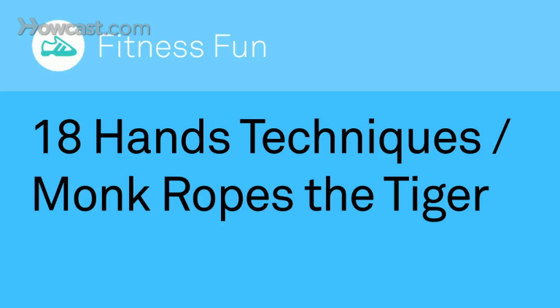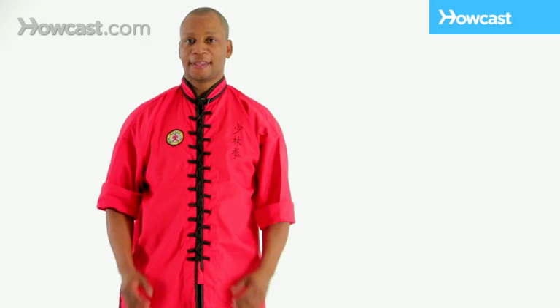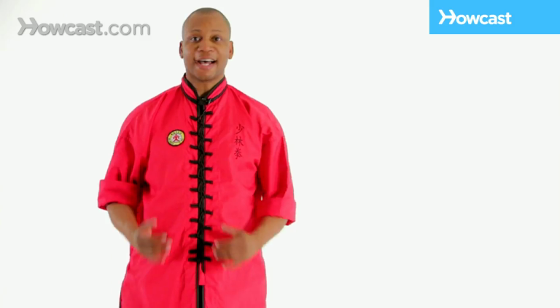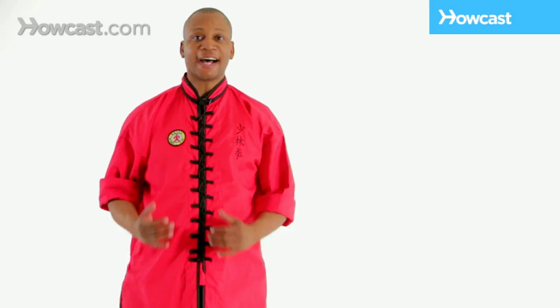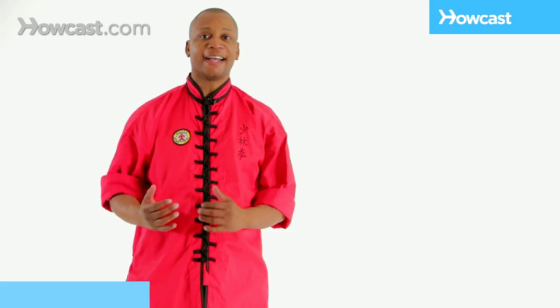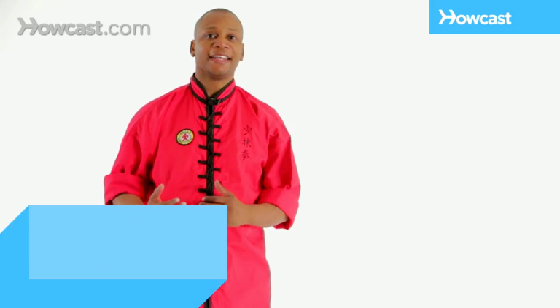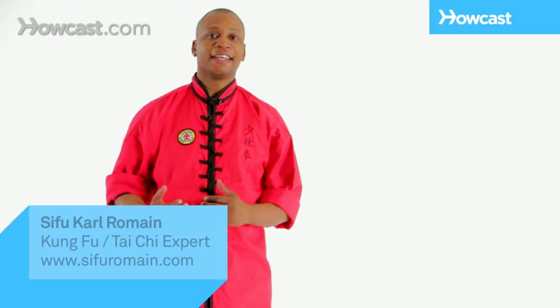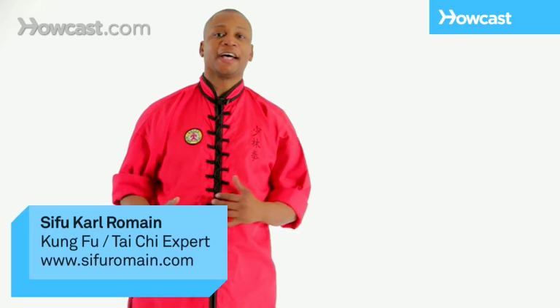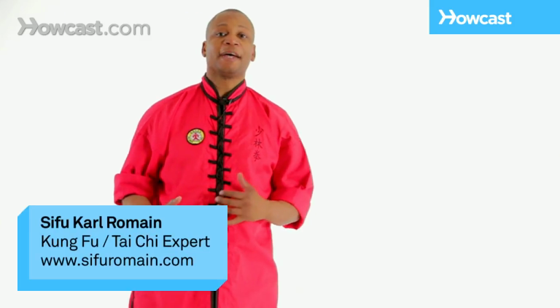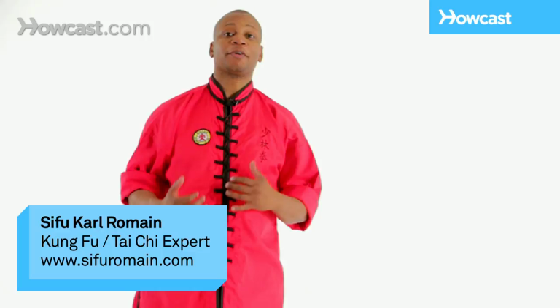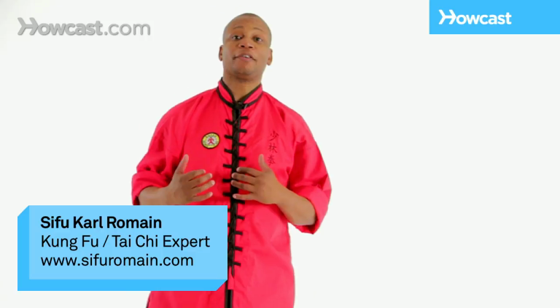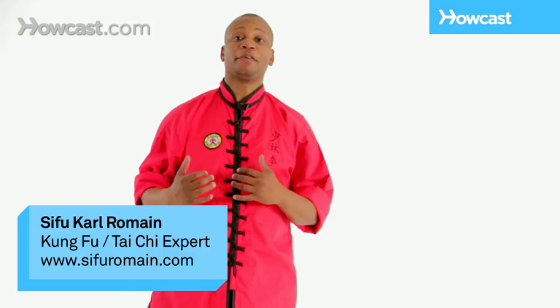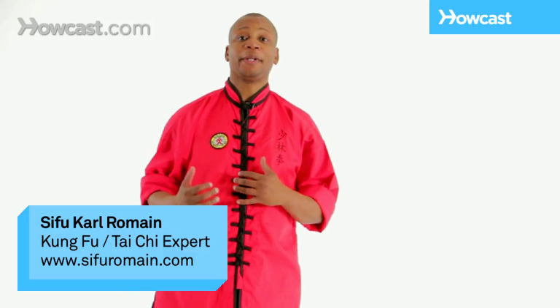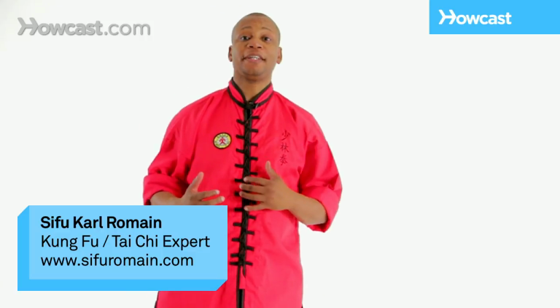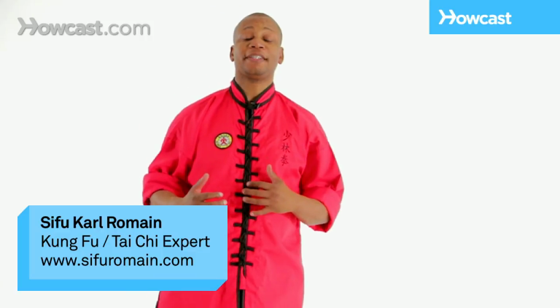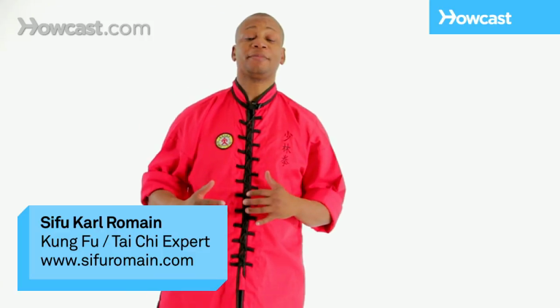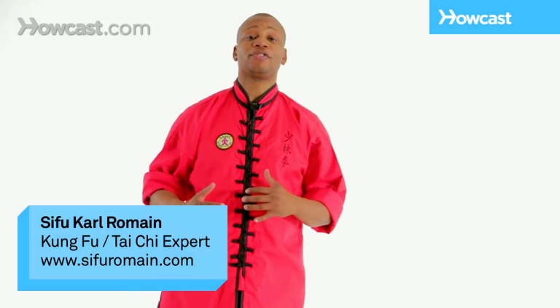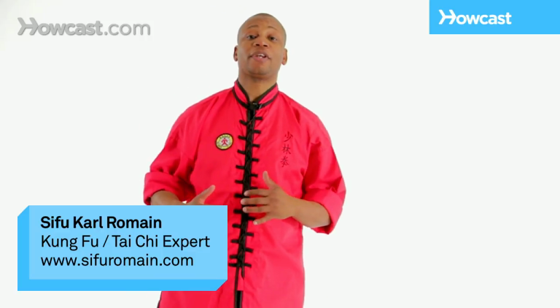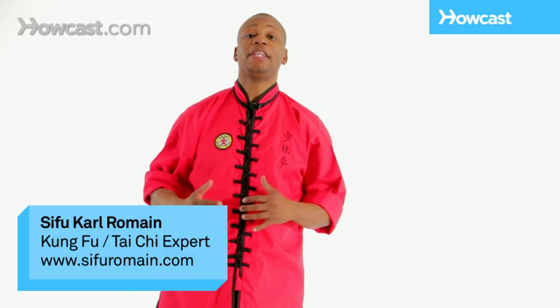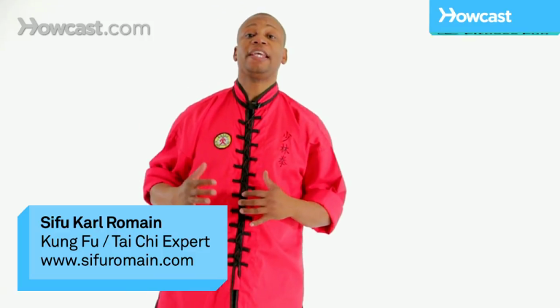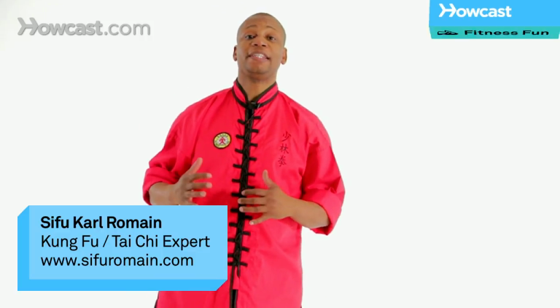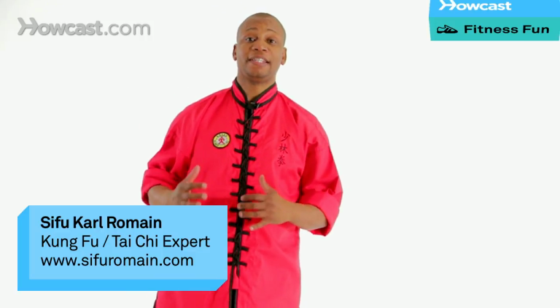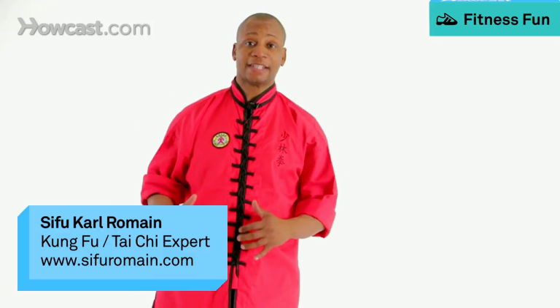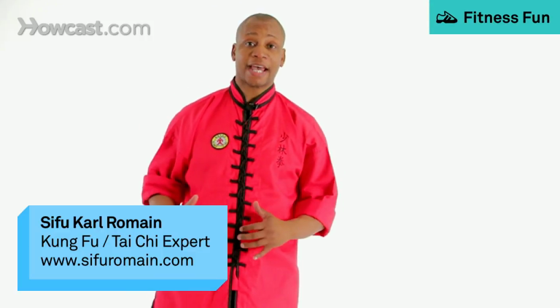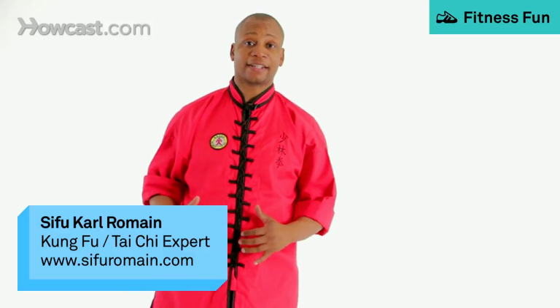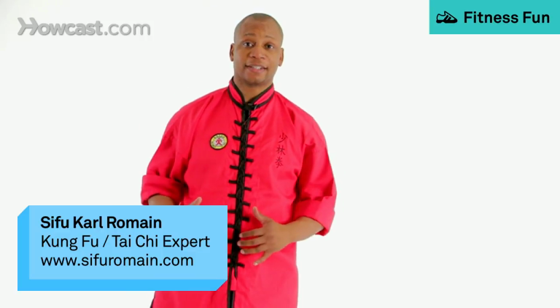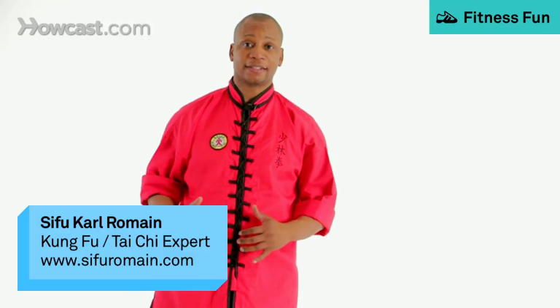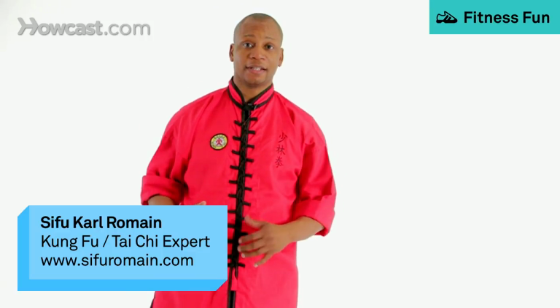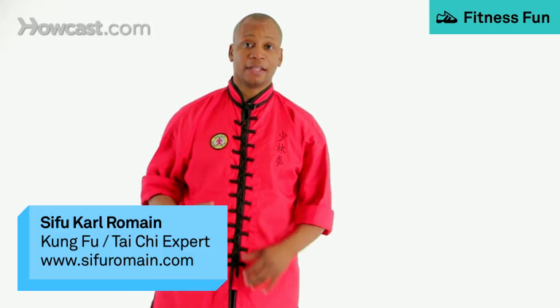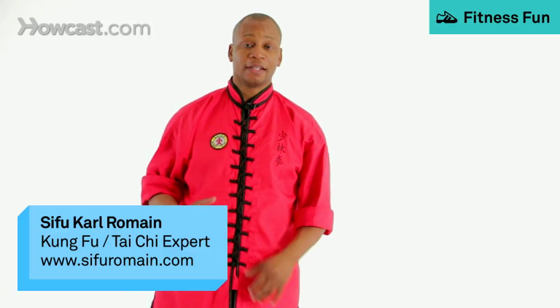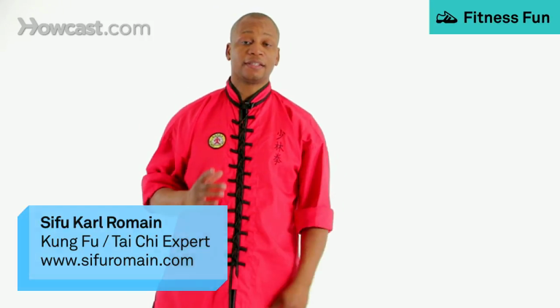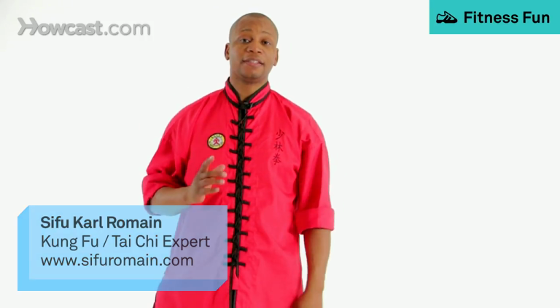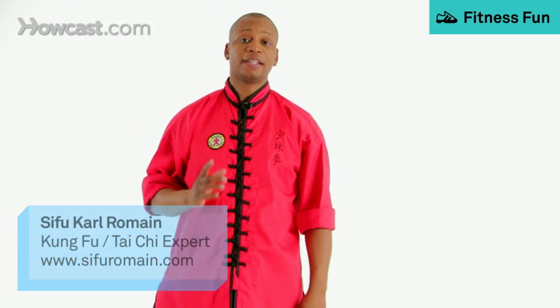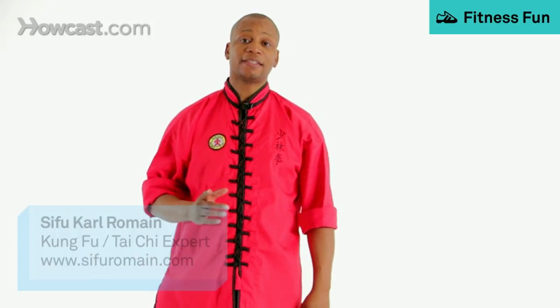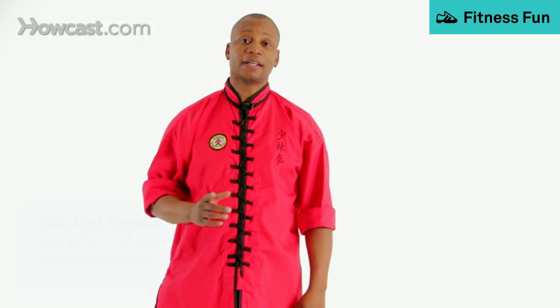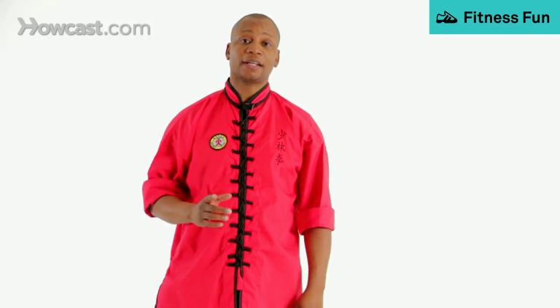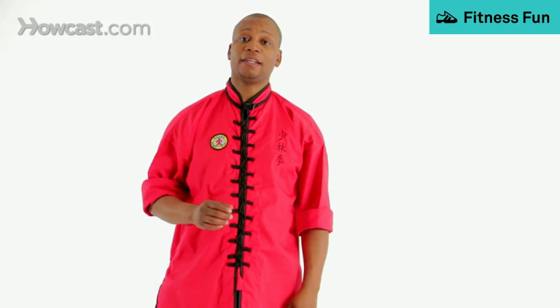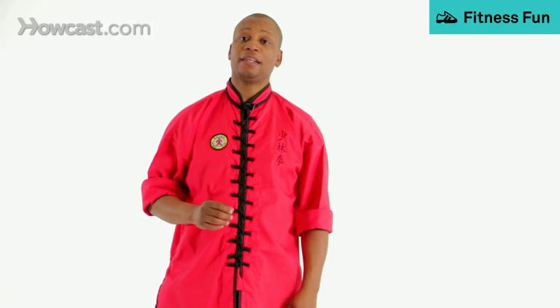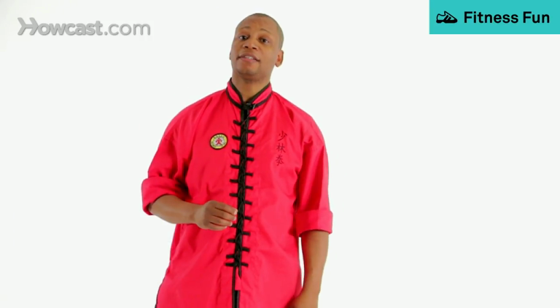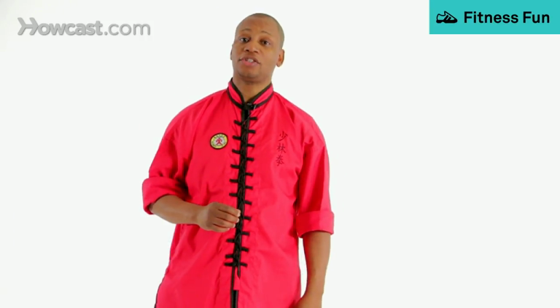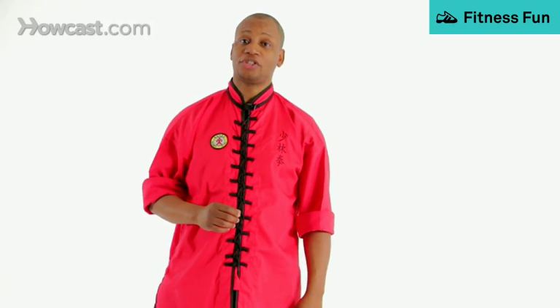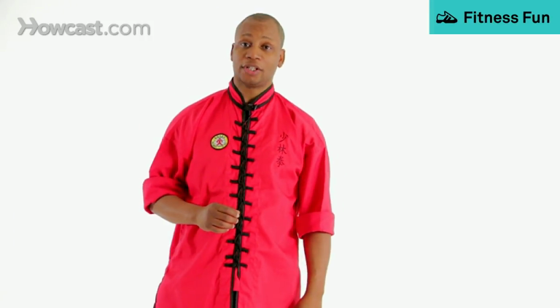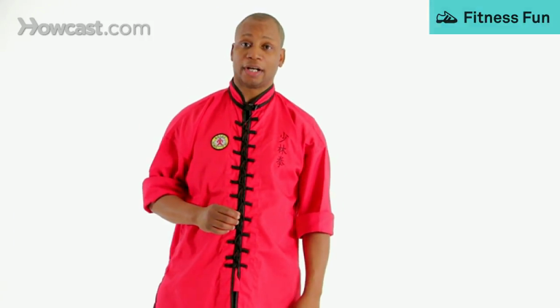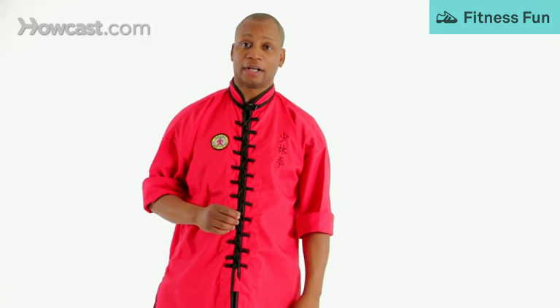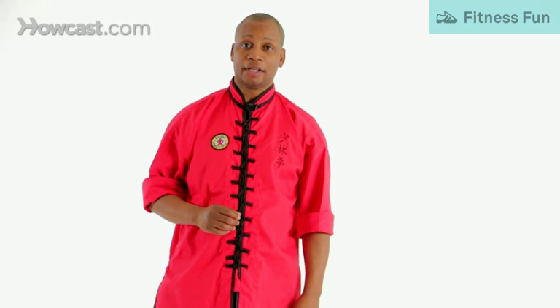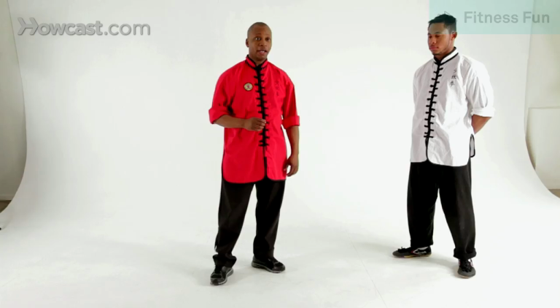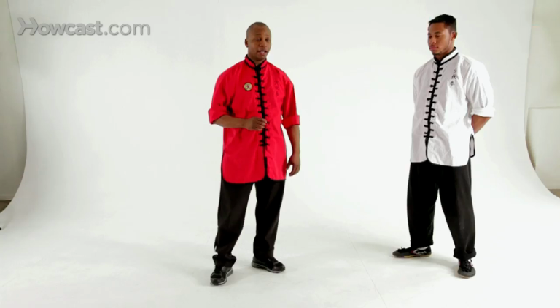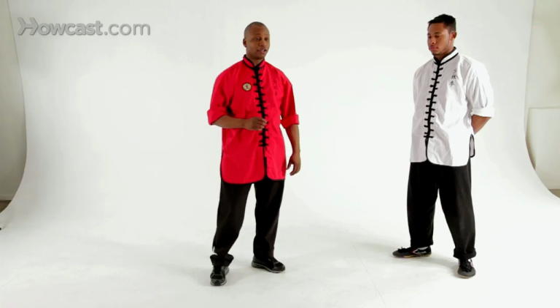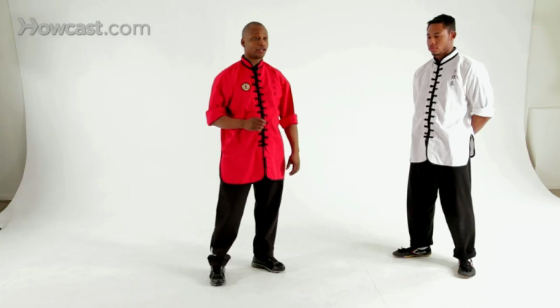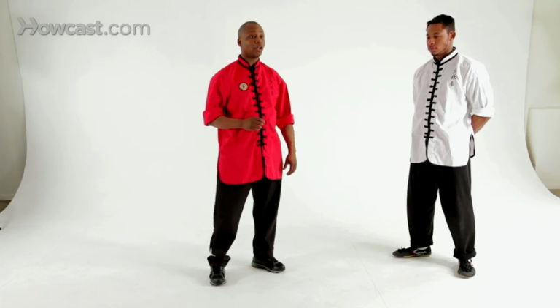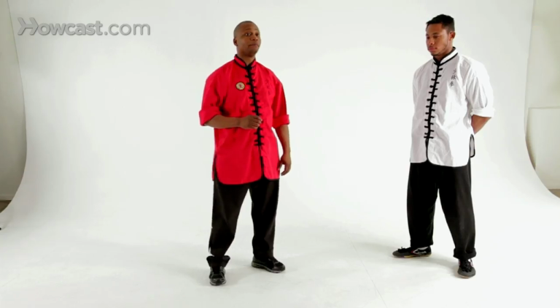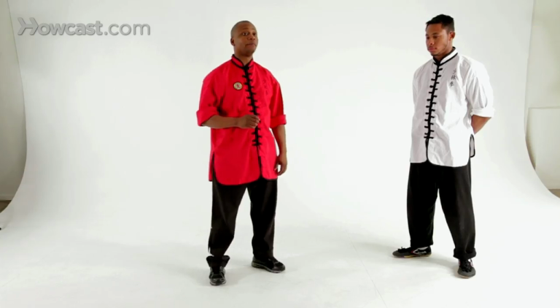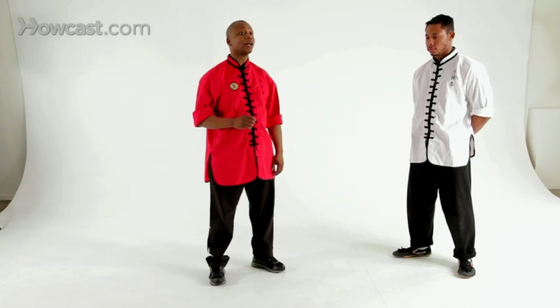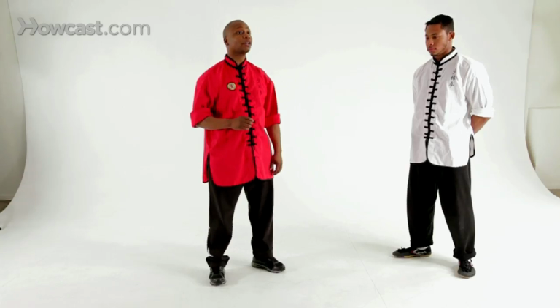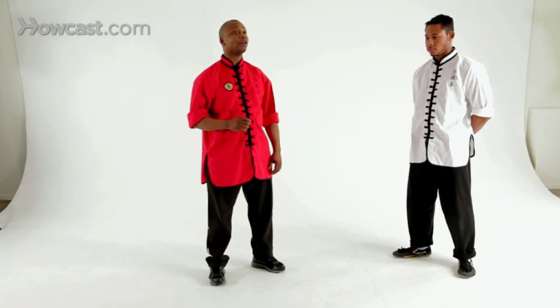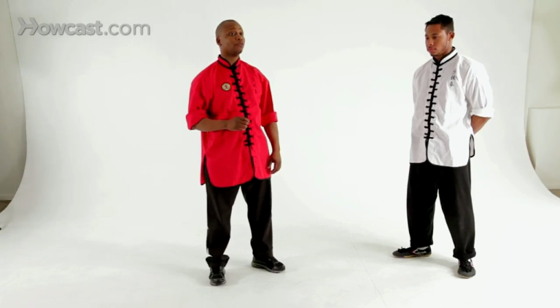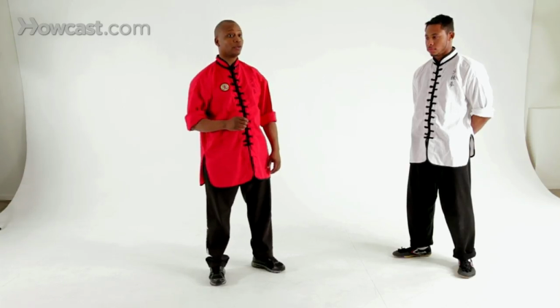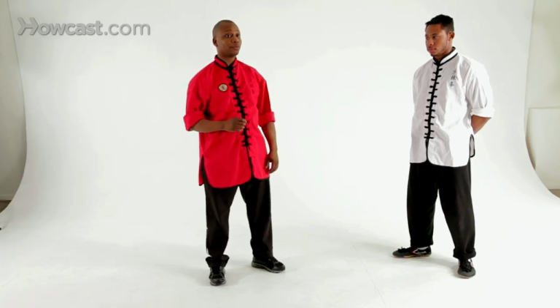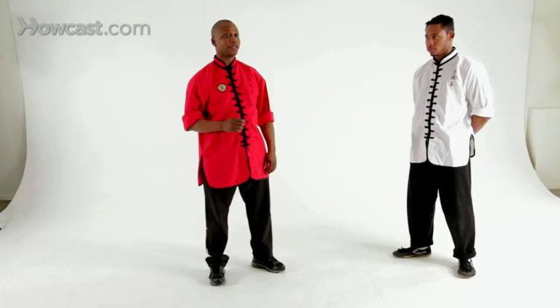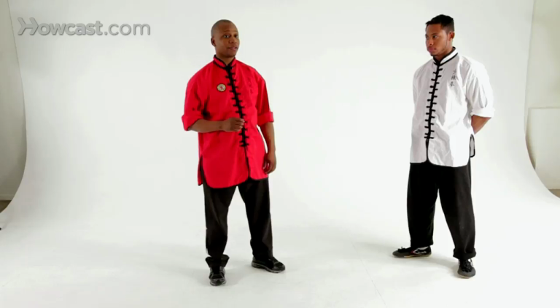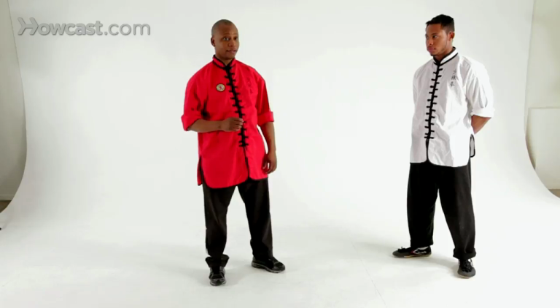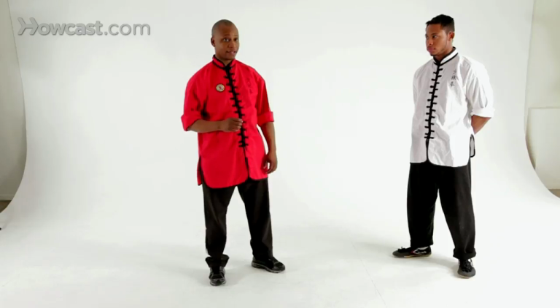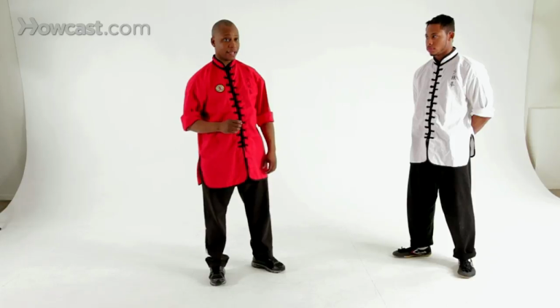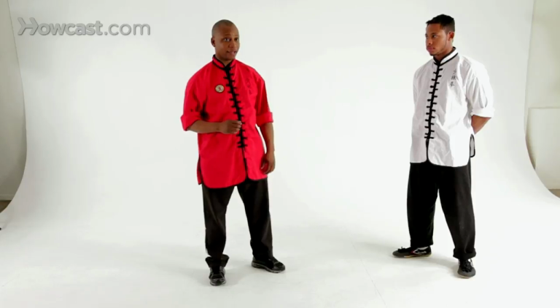Hi, I'm Karl Romain demonstrating the 18 Tactics. This next technique is a chin-haw, and it's called Monk Ropes the Tiger.